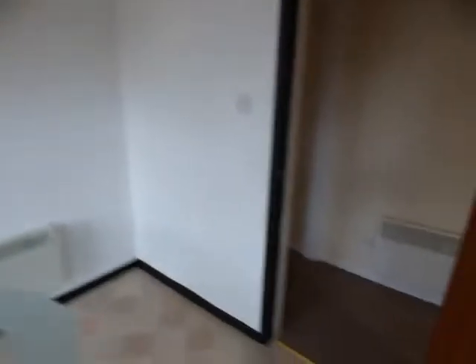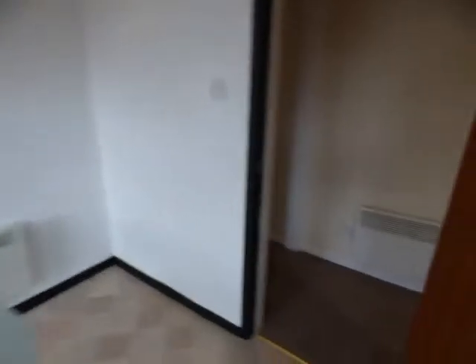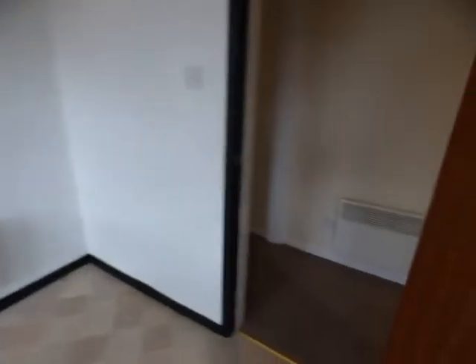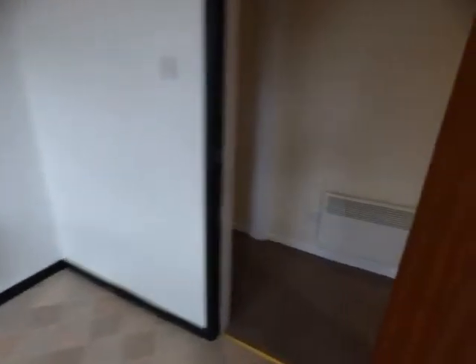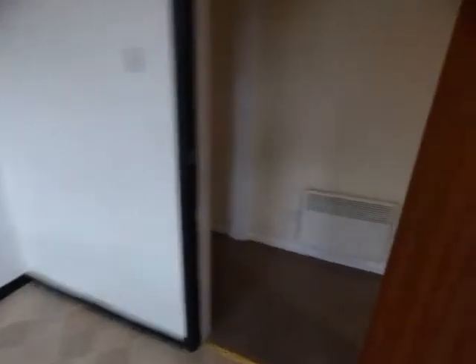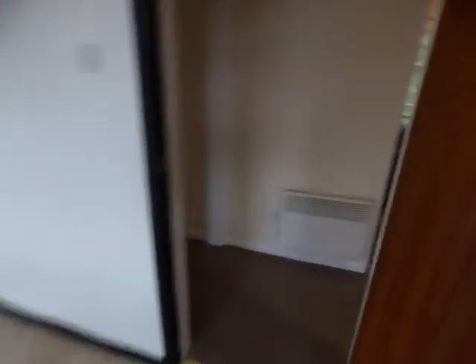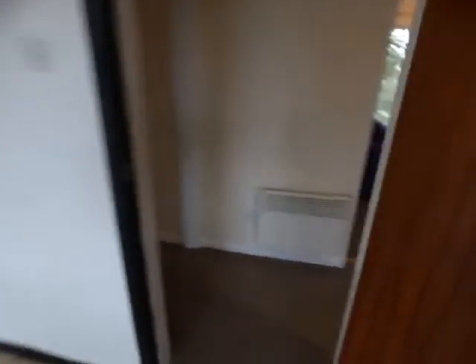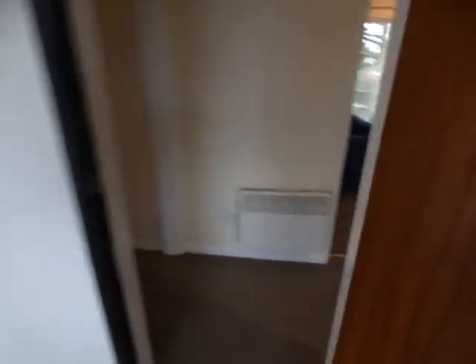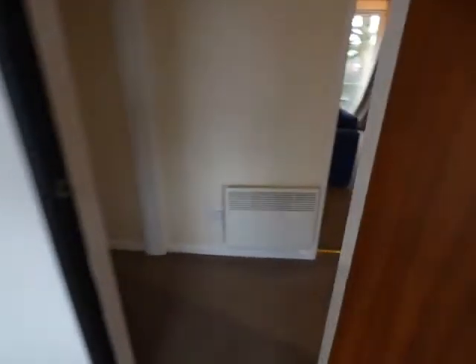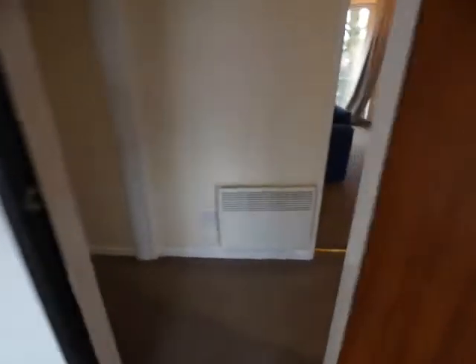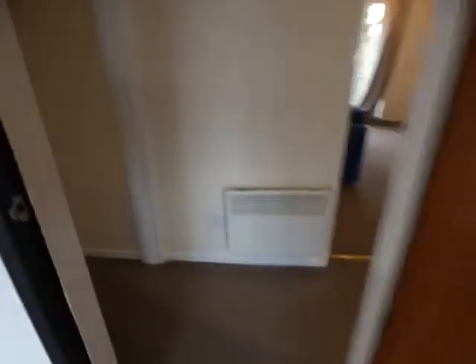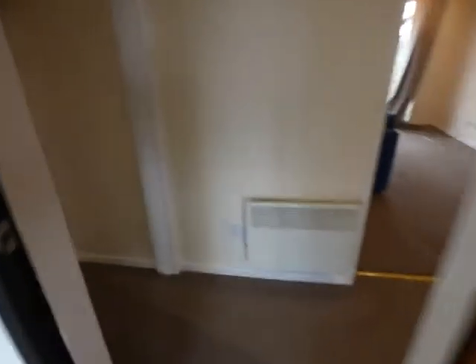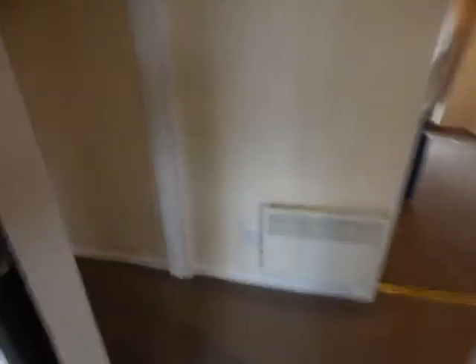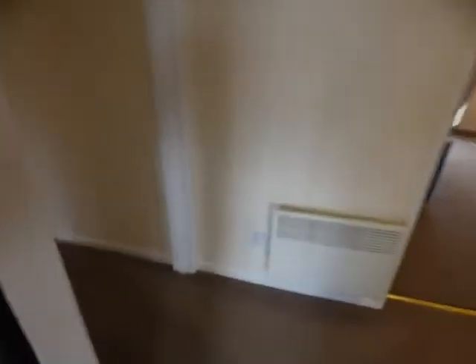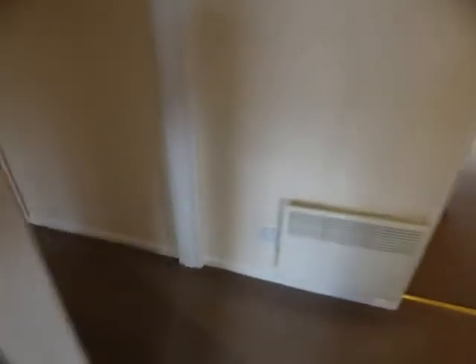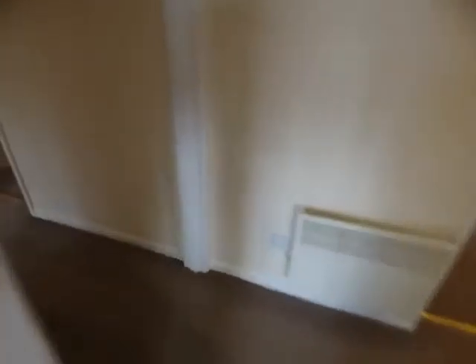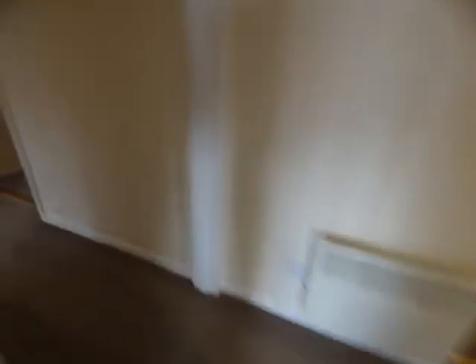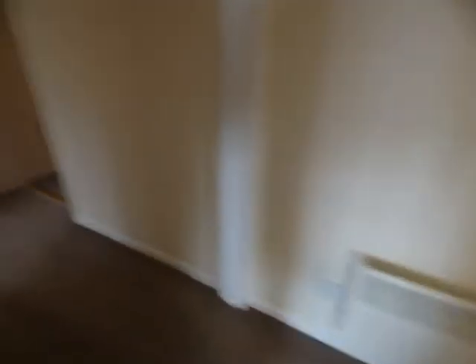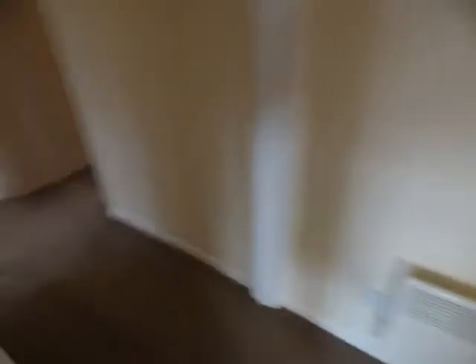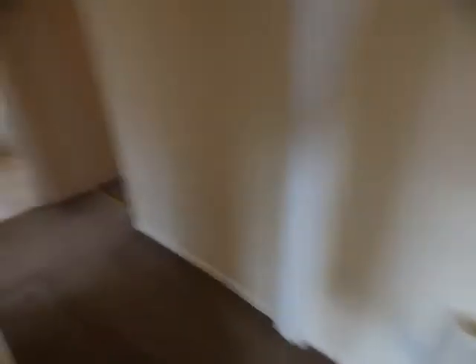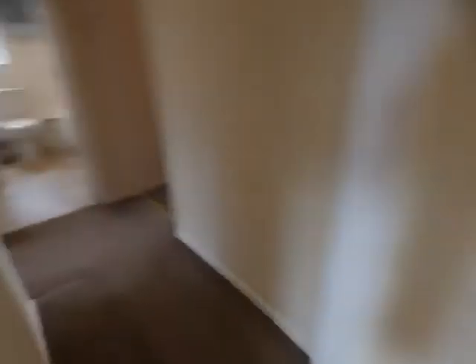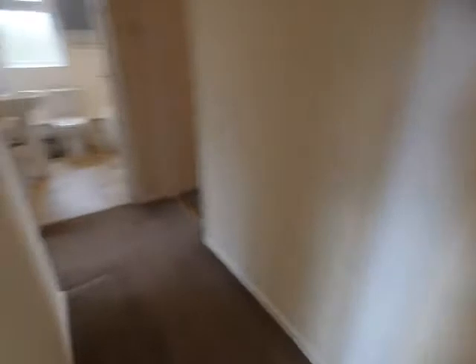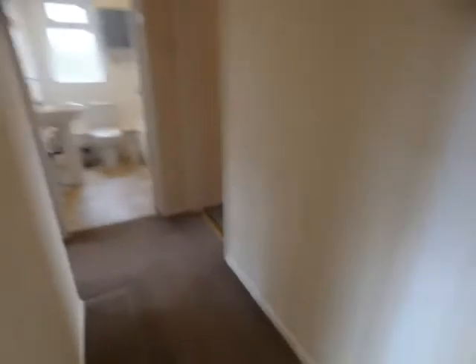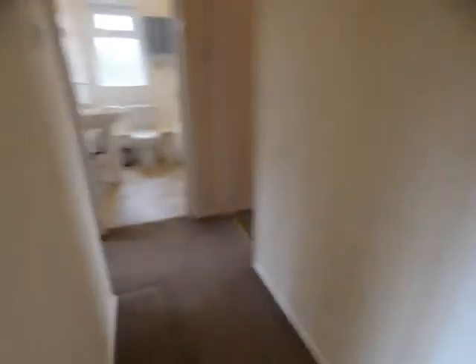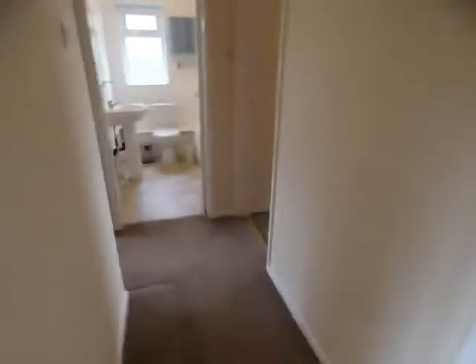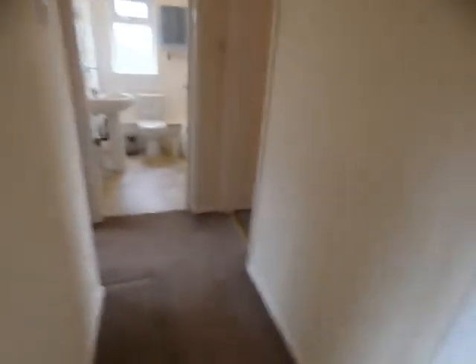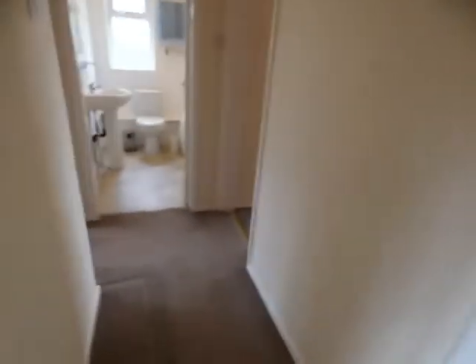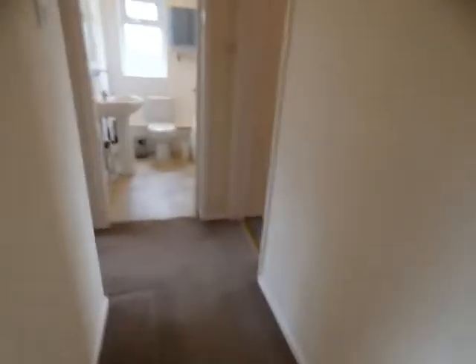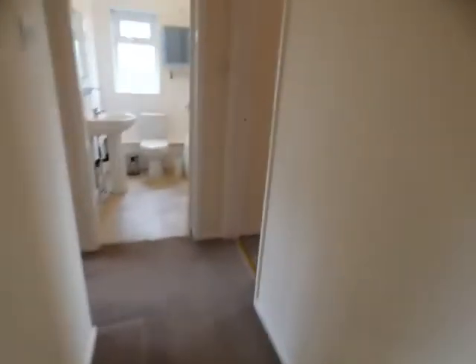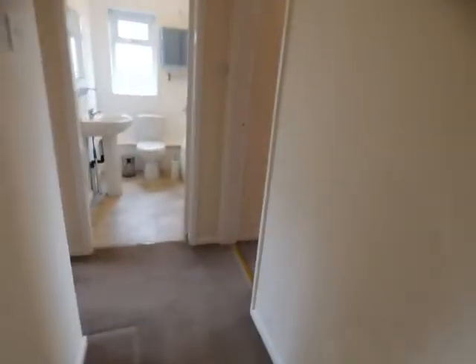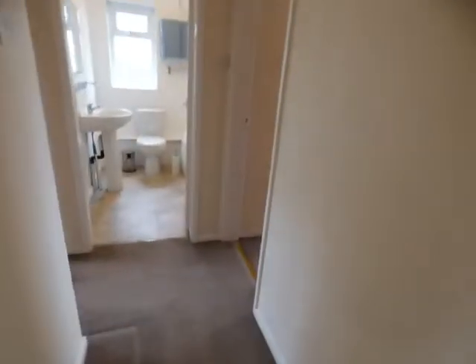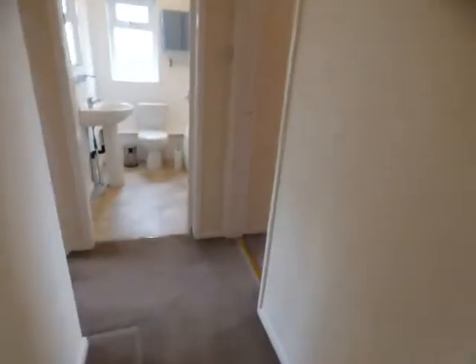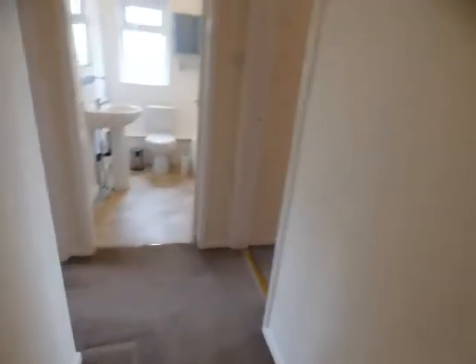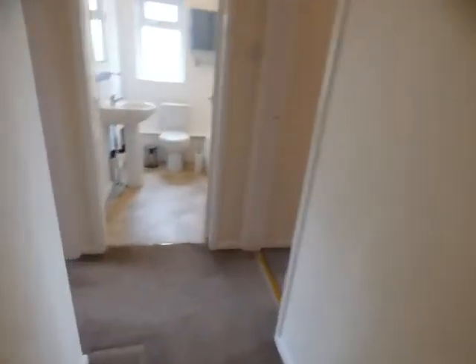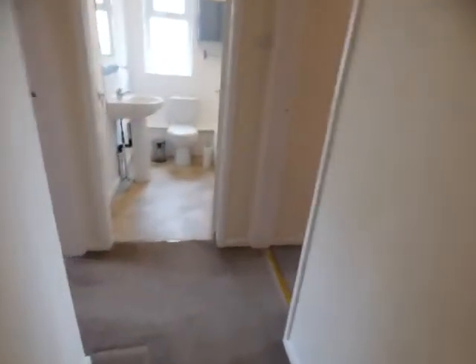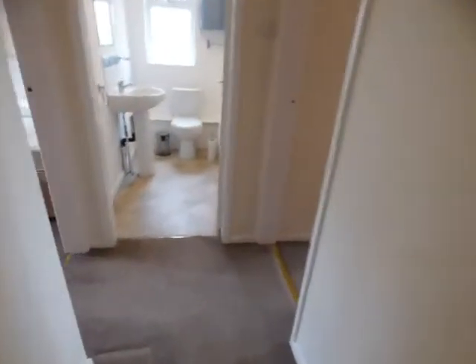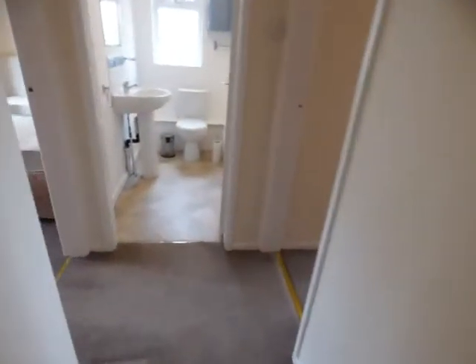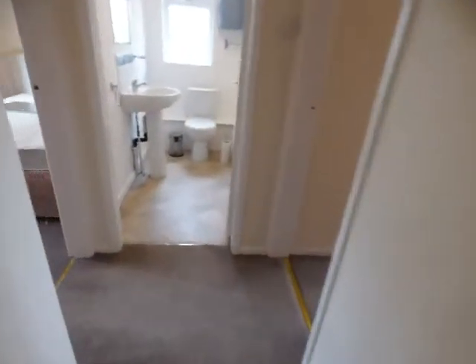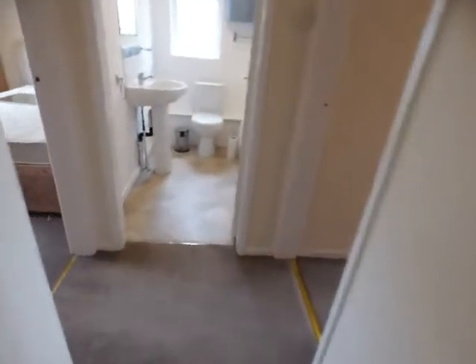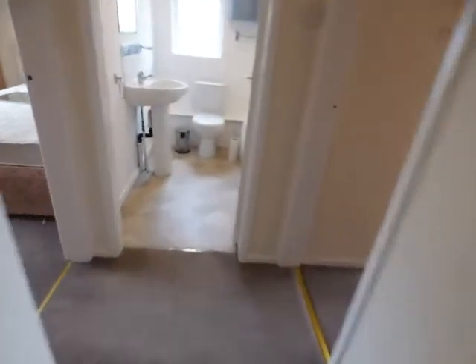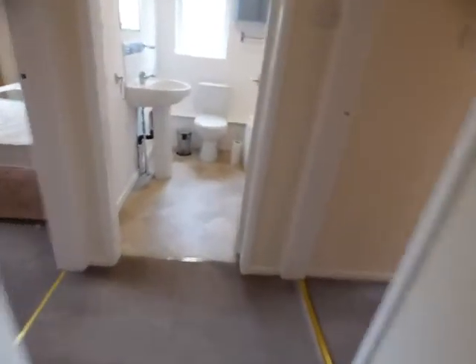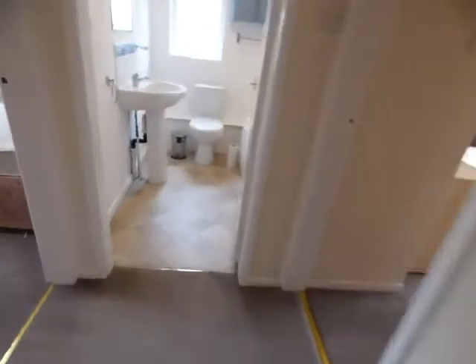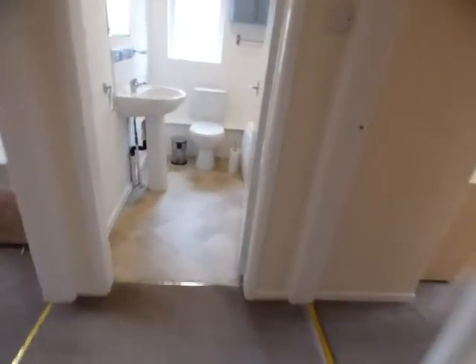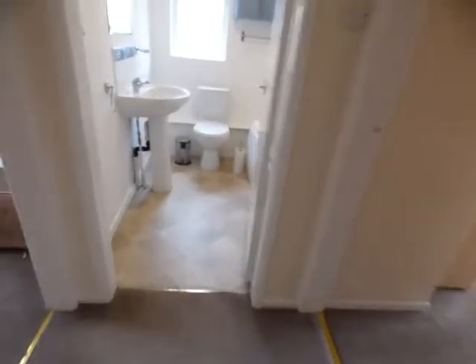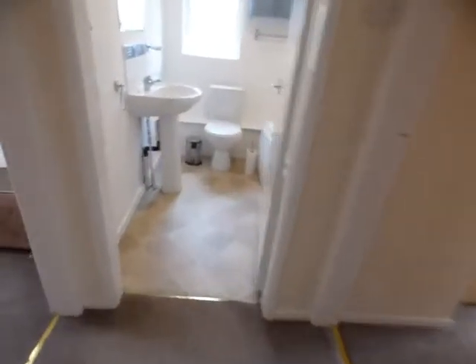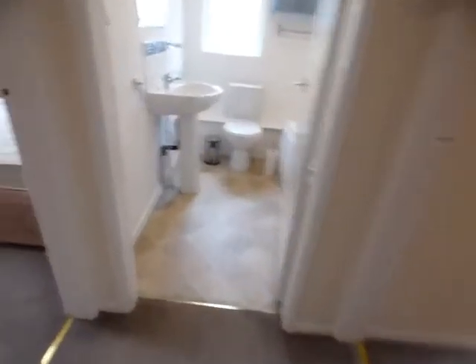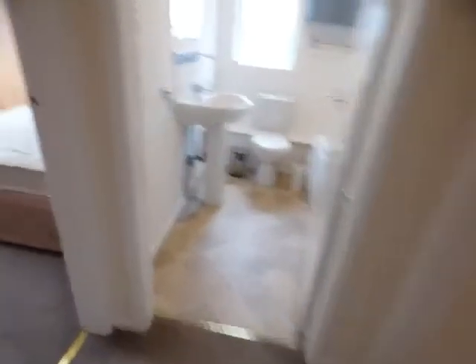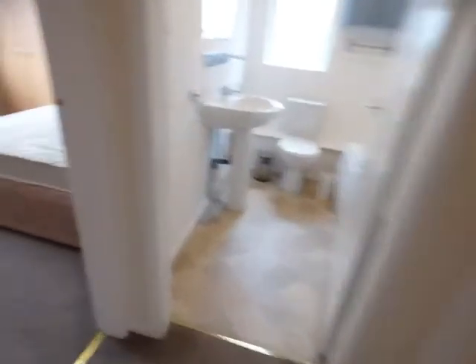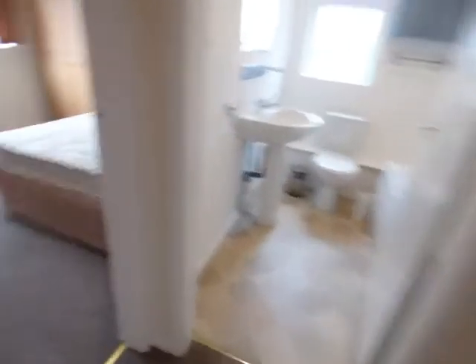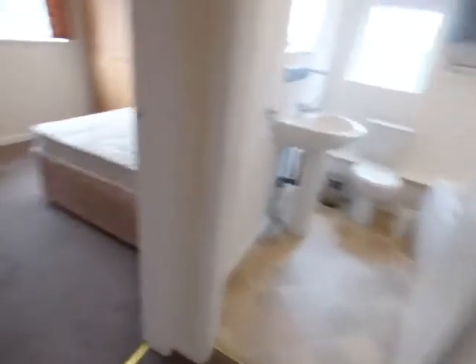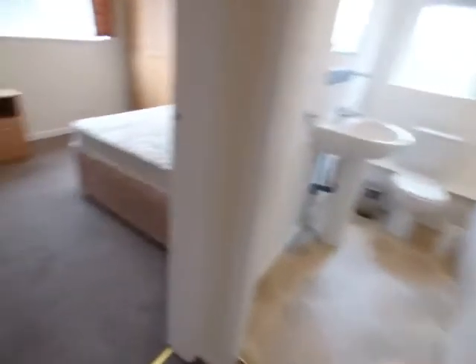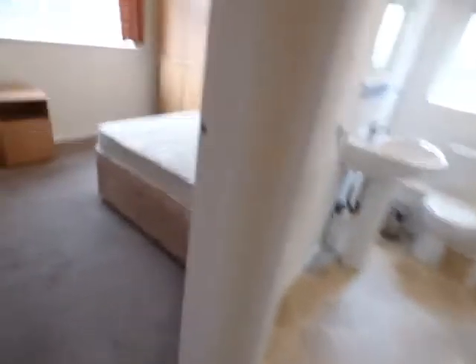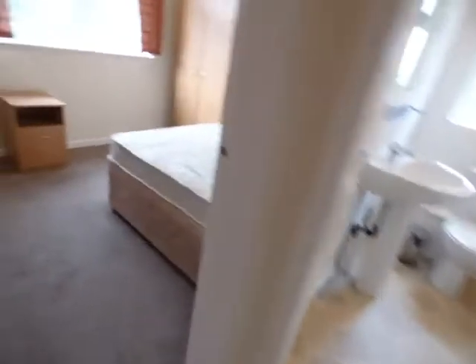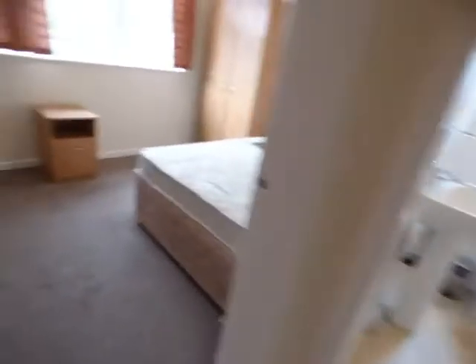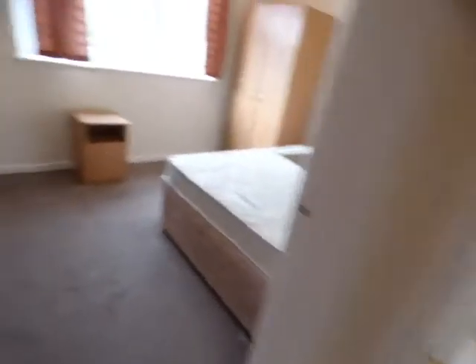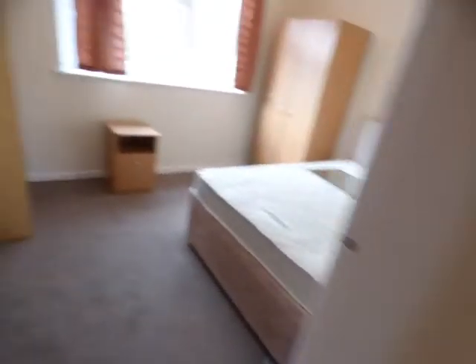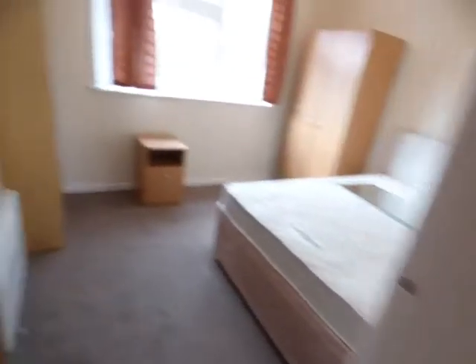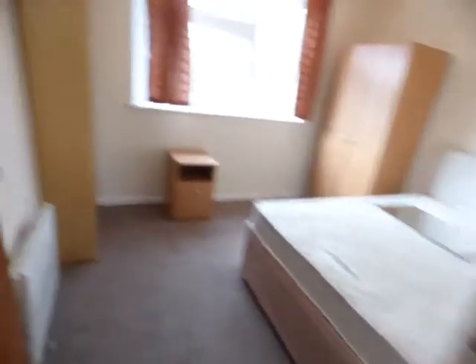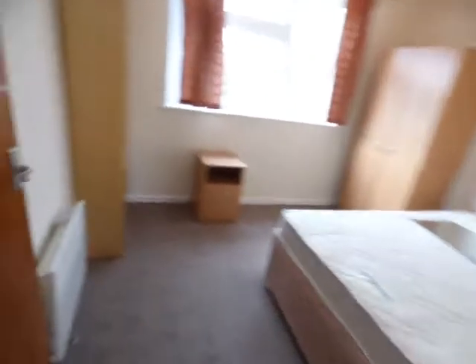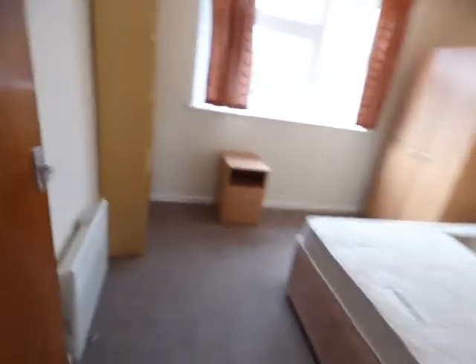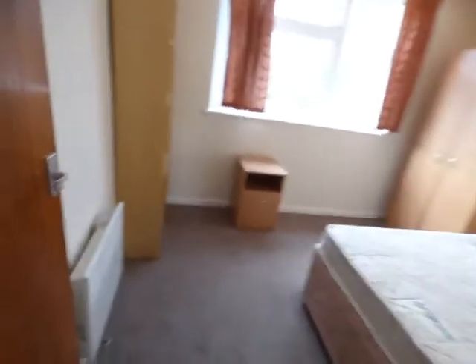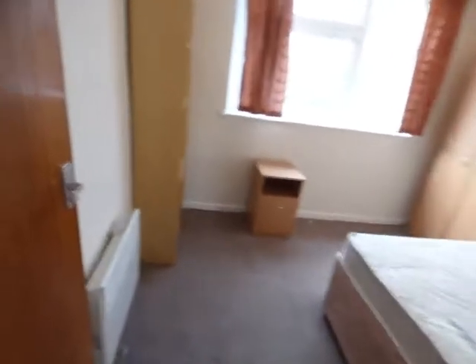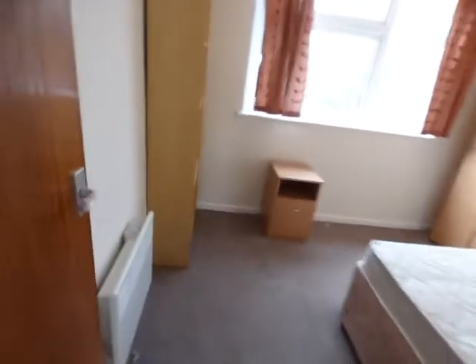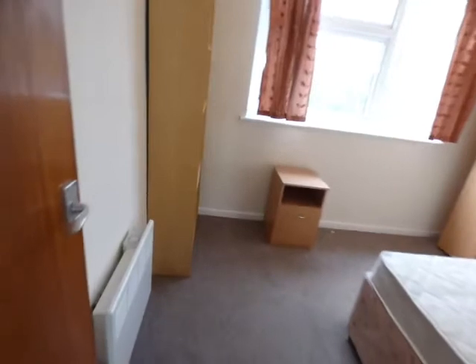Then we go down the hallway. Bedroom on the left is the second bedroom, a good-sized double.